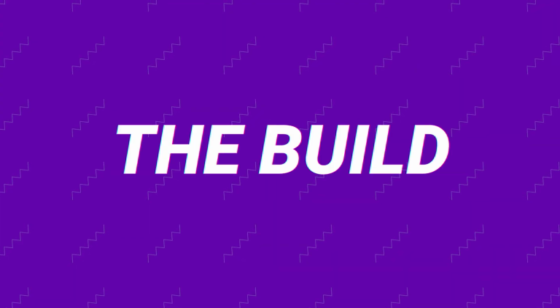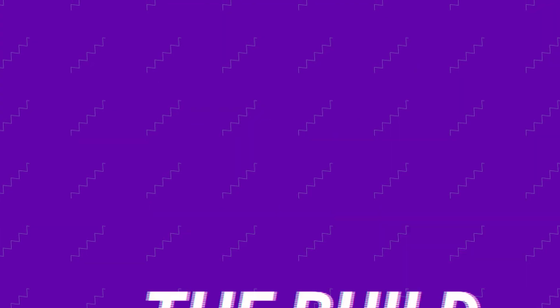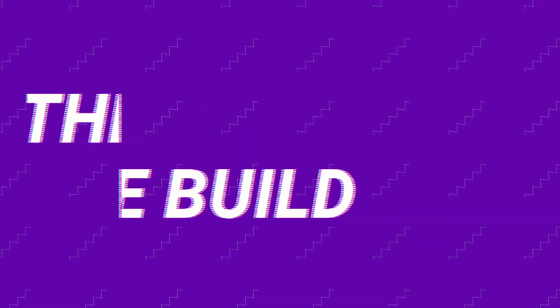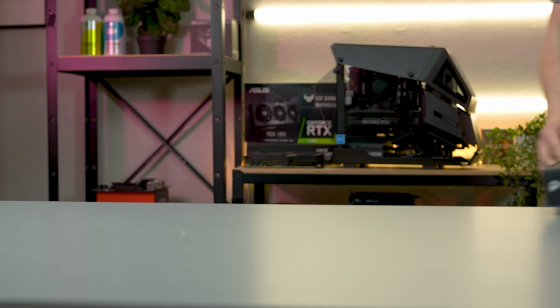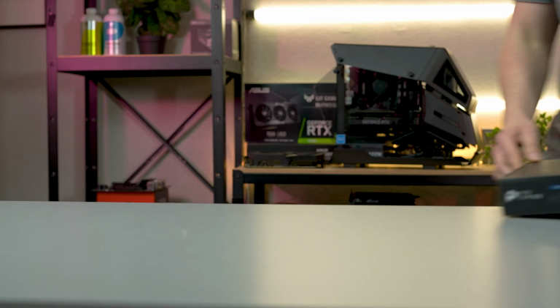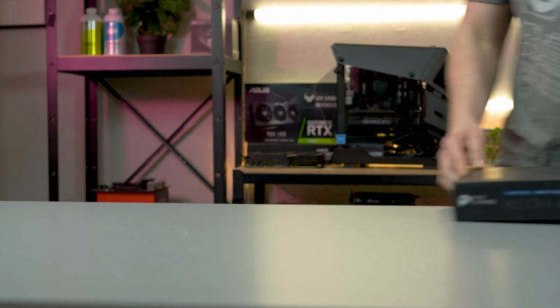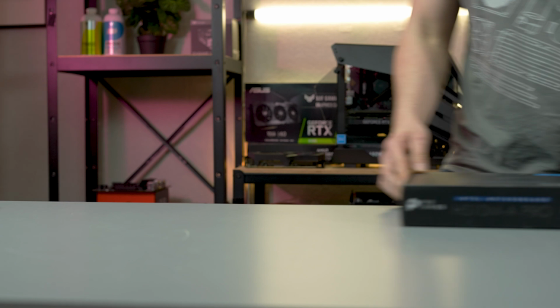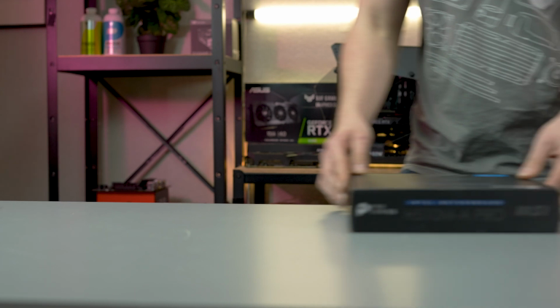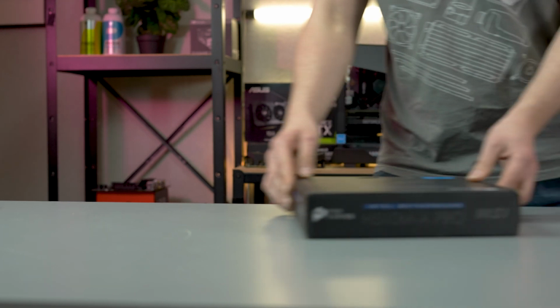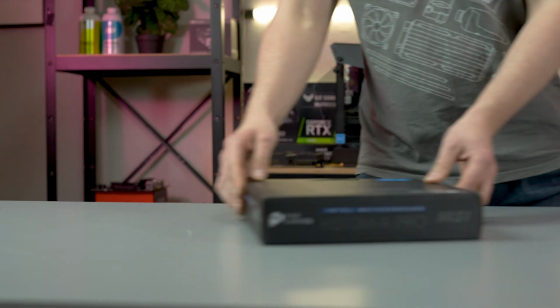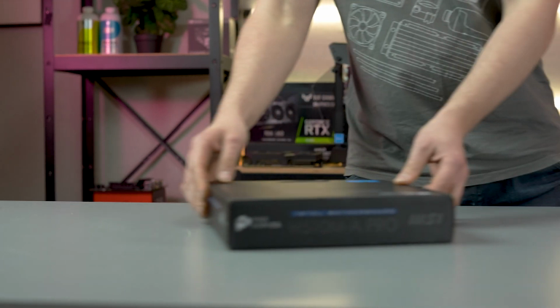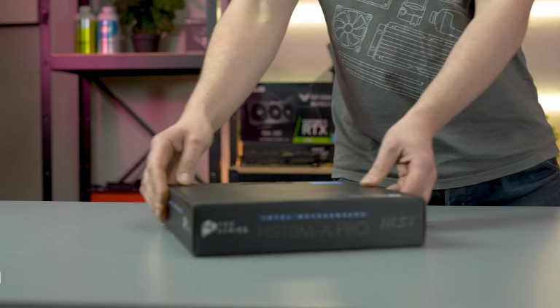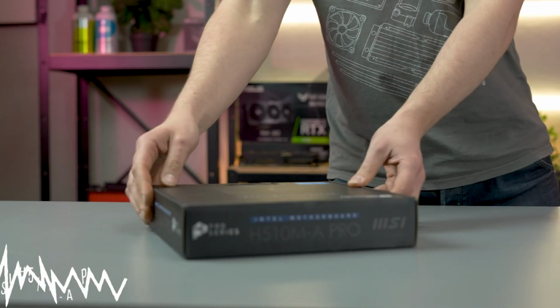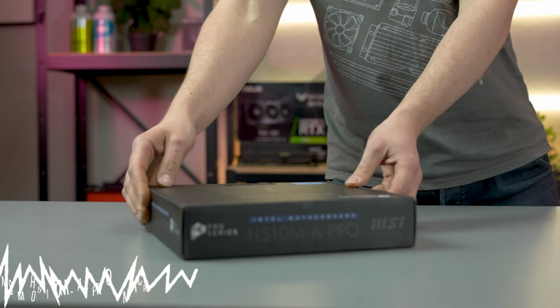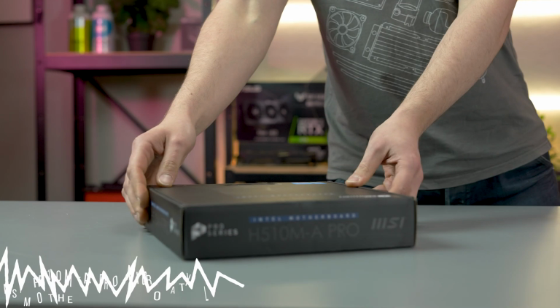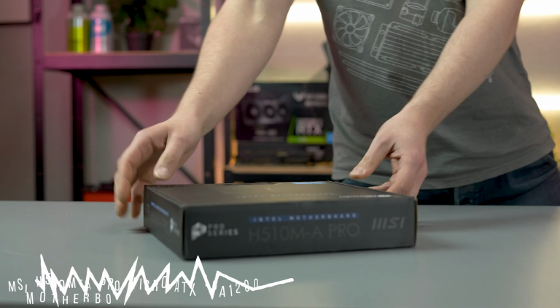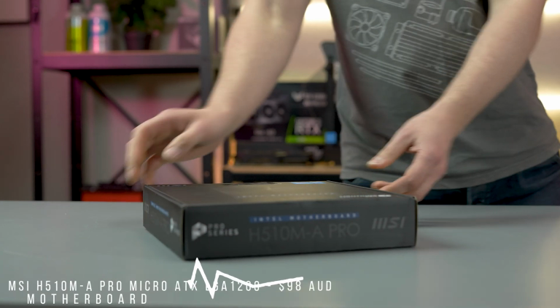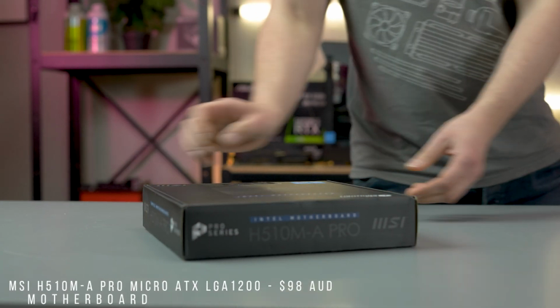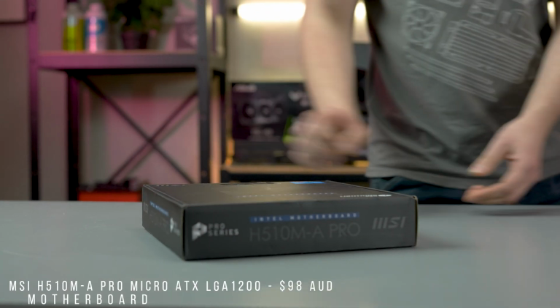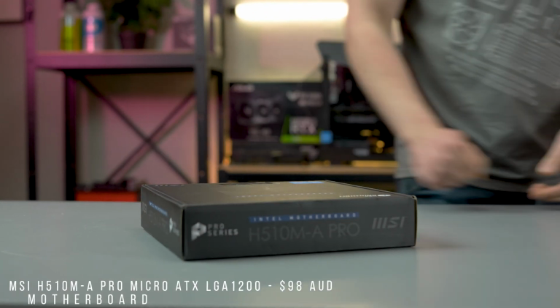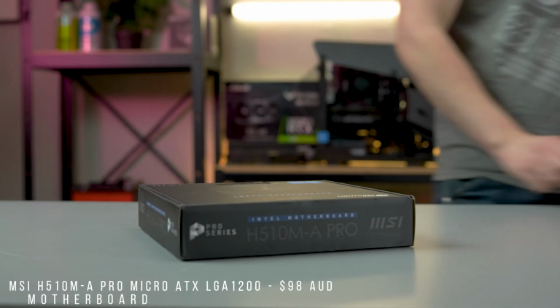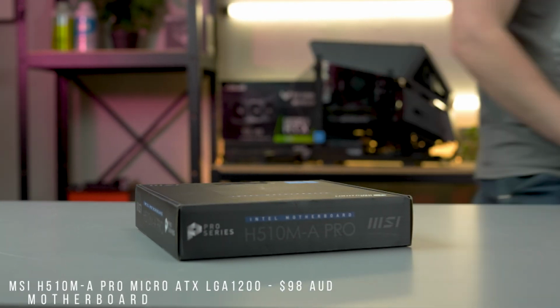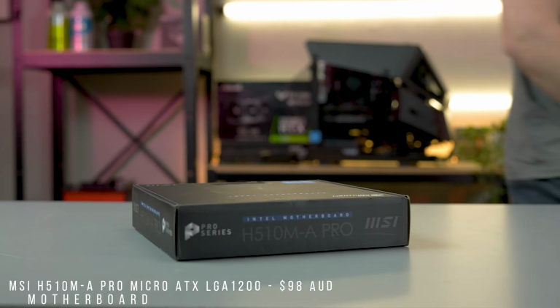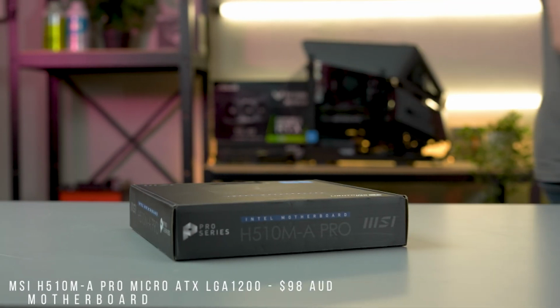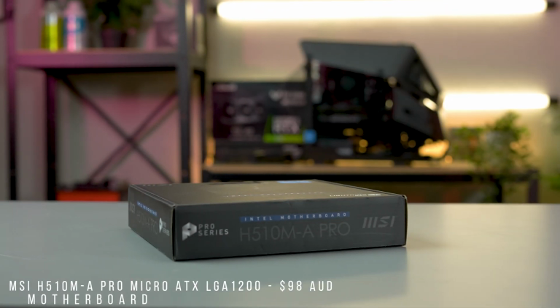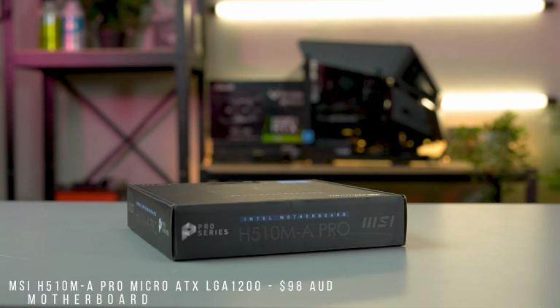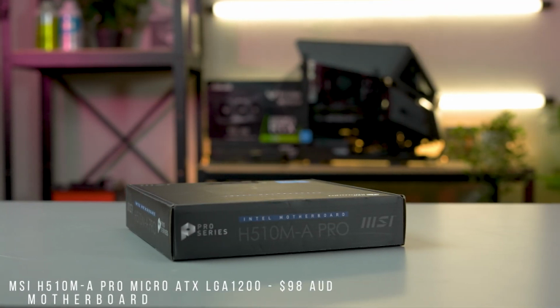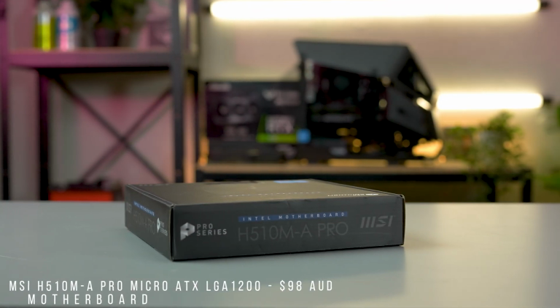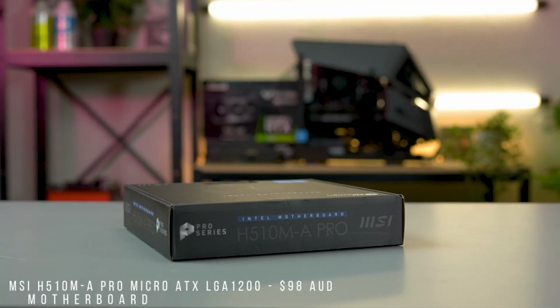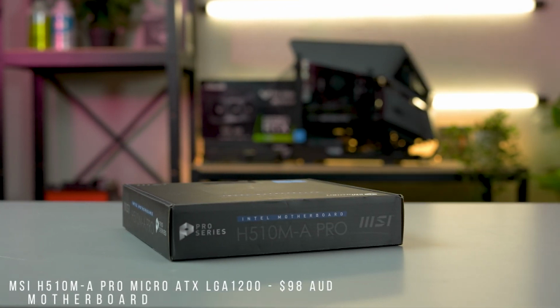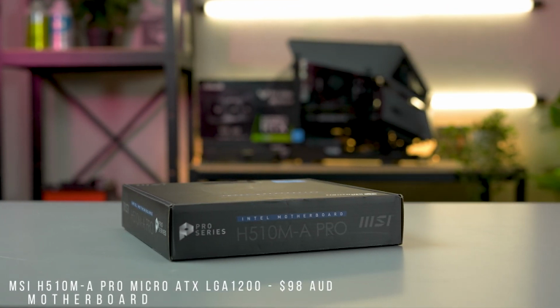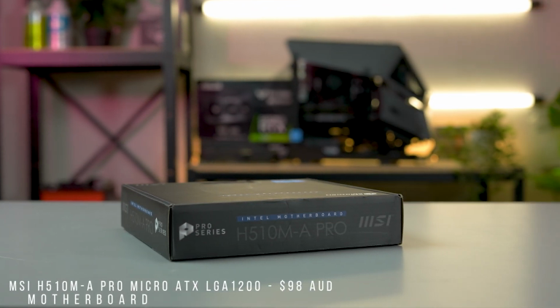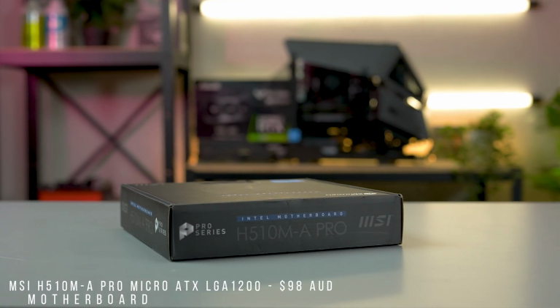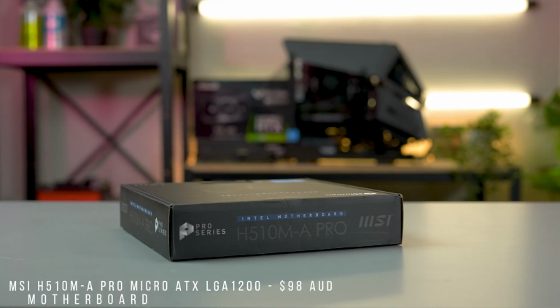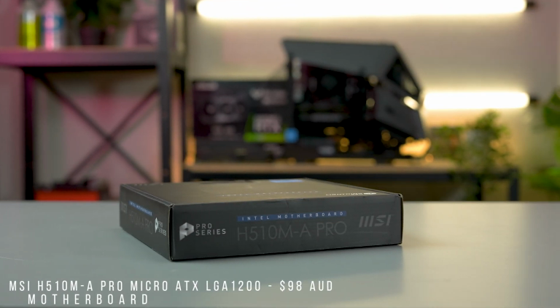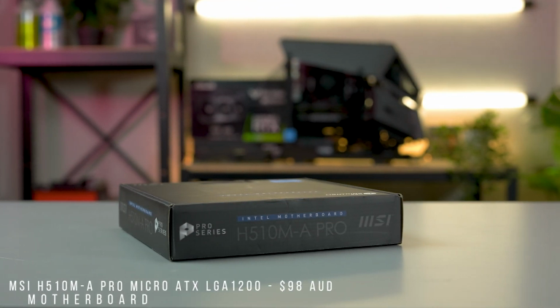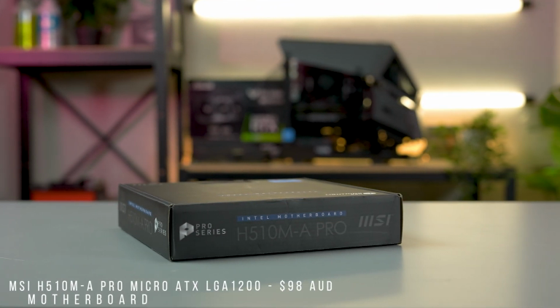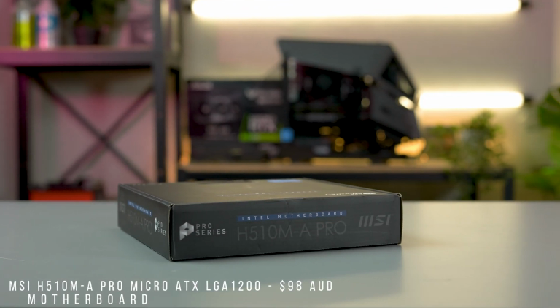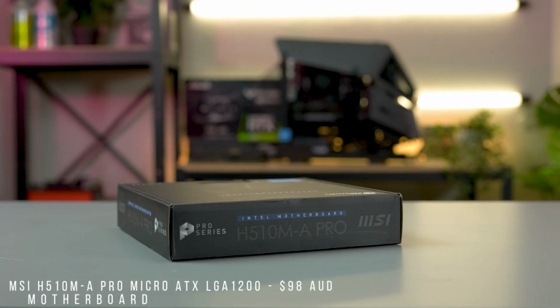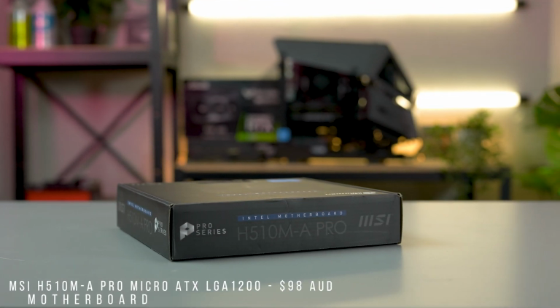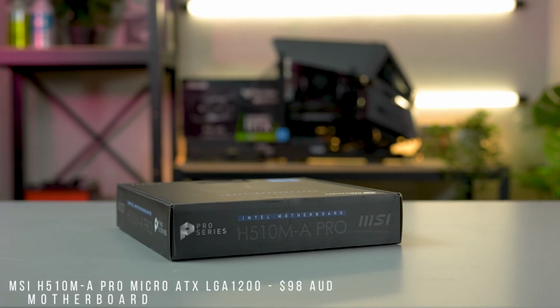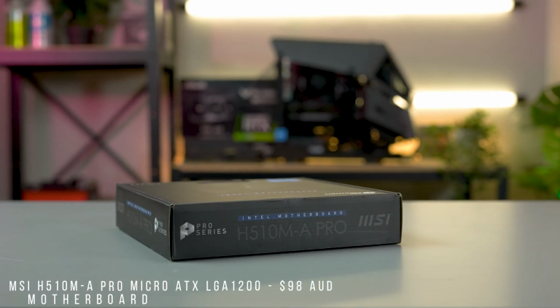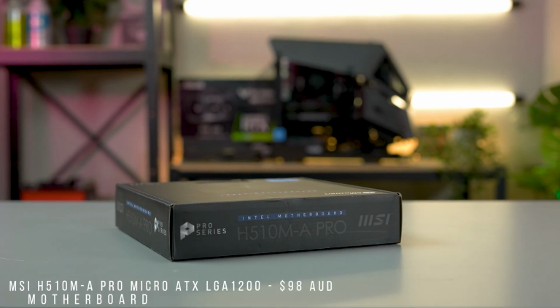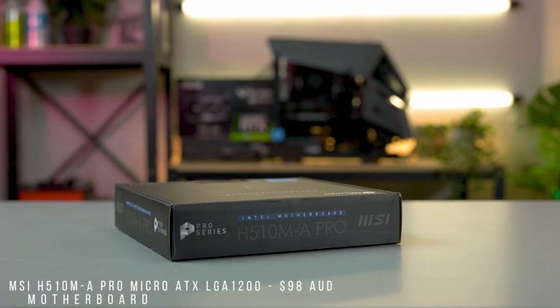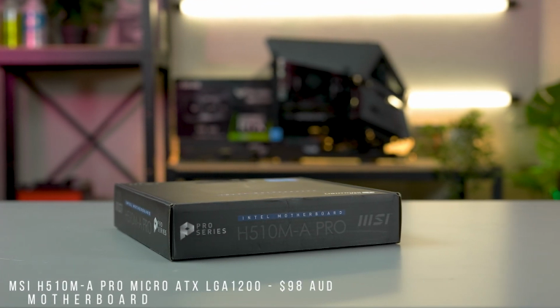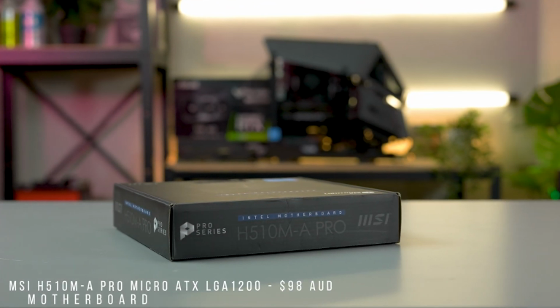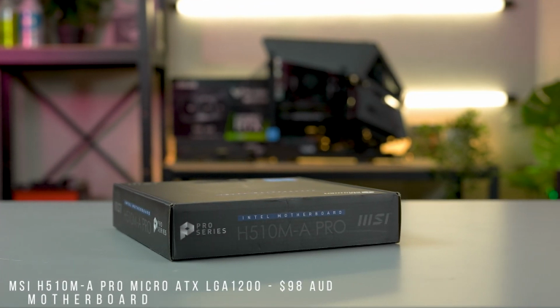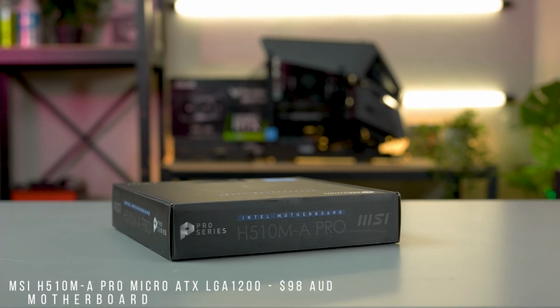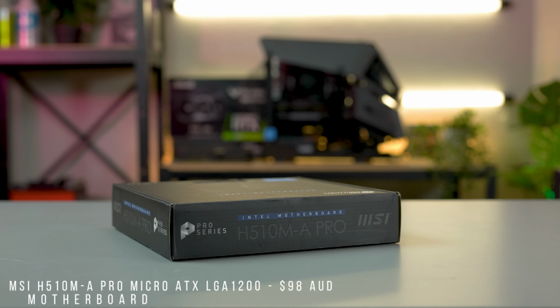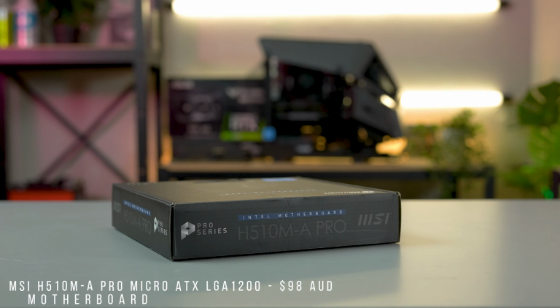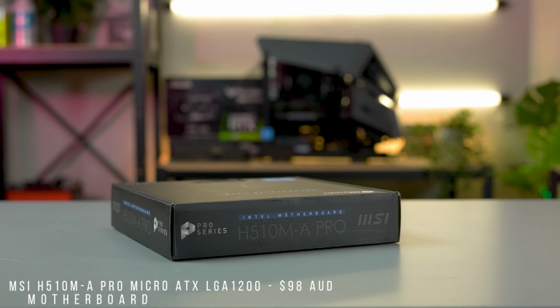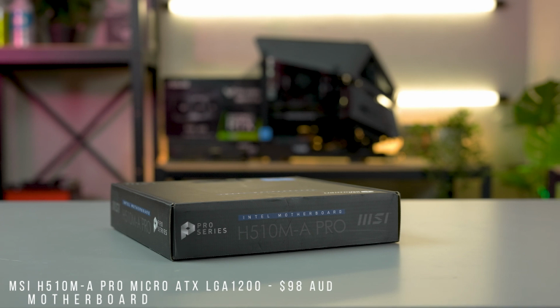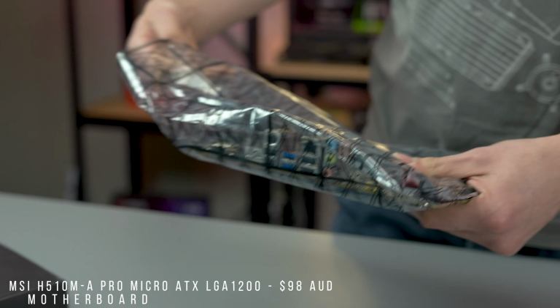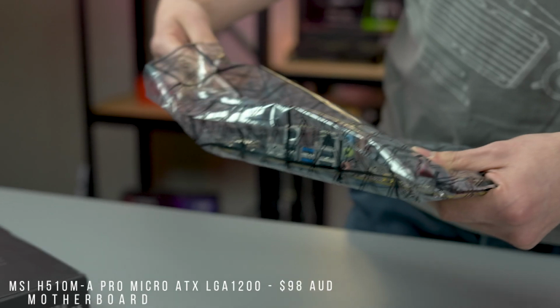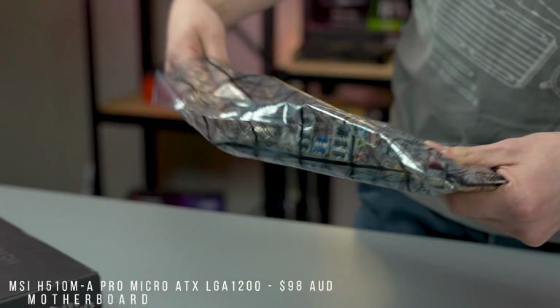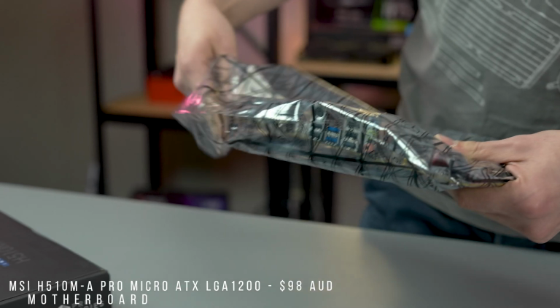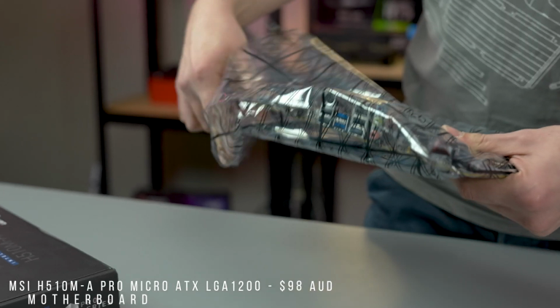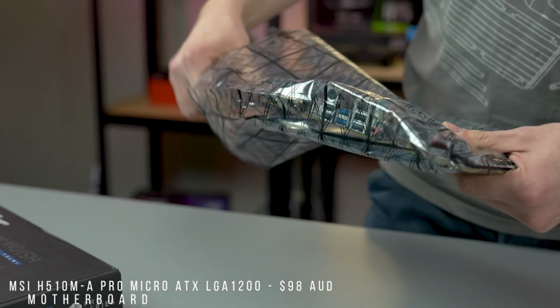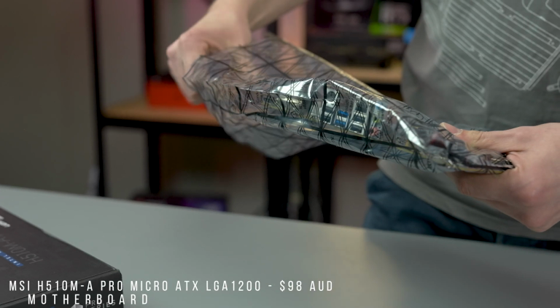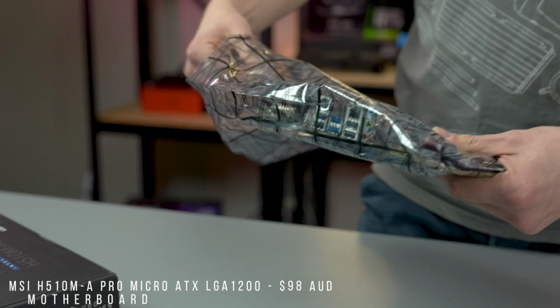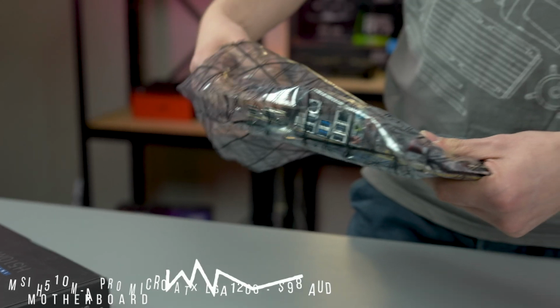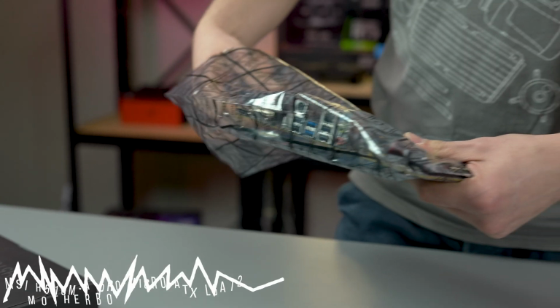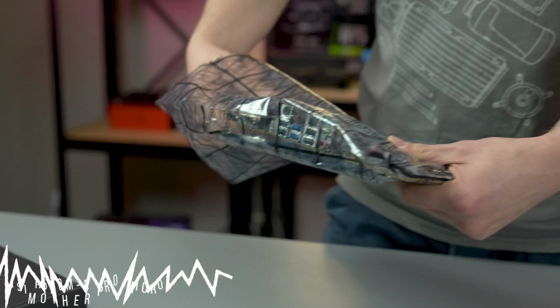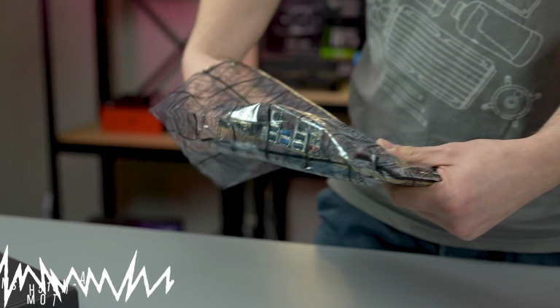Our motherboard is the MSI H510 MA Pro Micro ATX LGA 1200 motherboard.